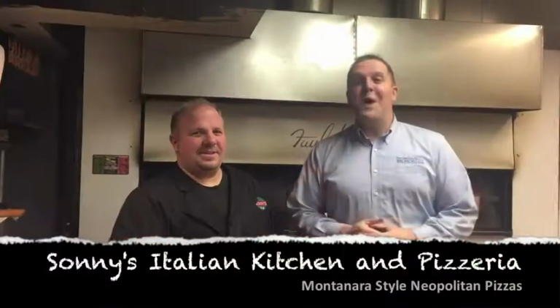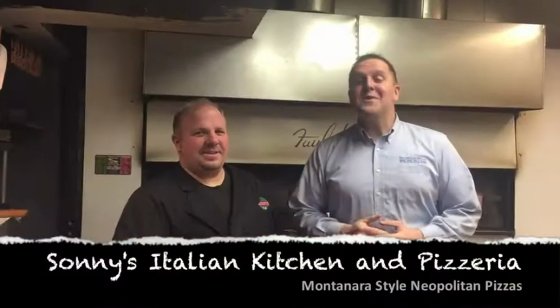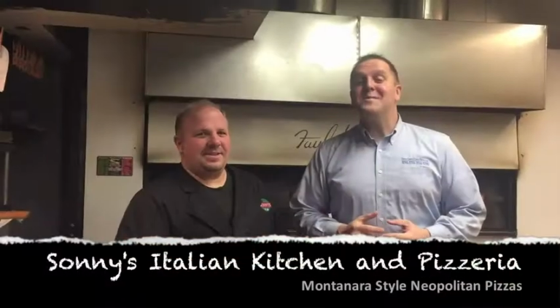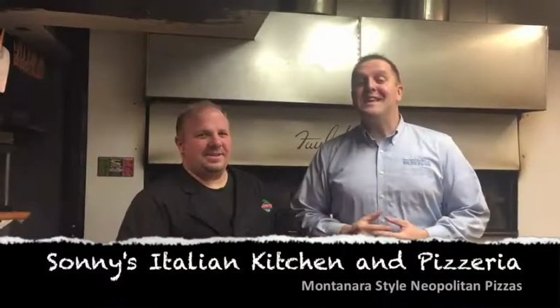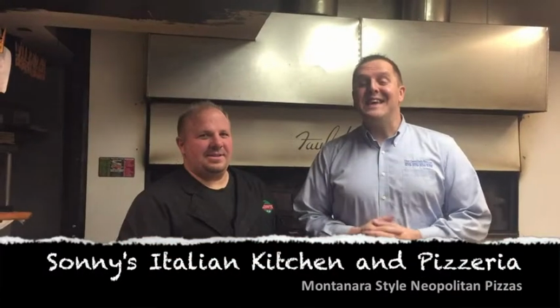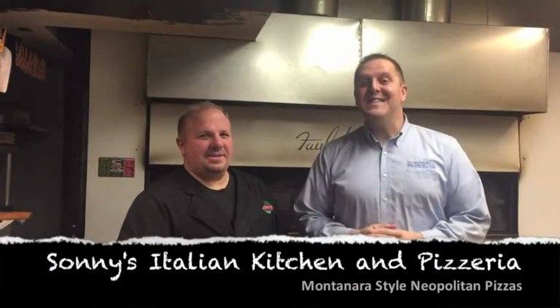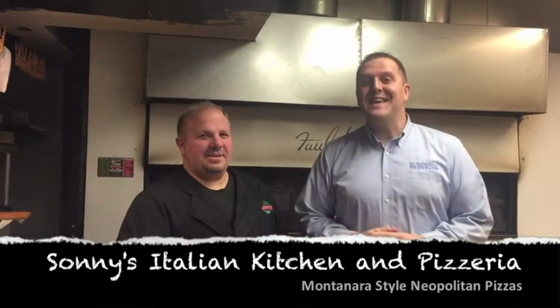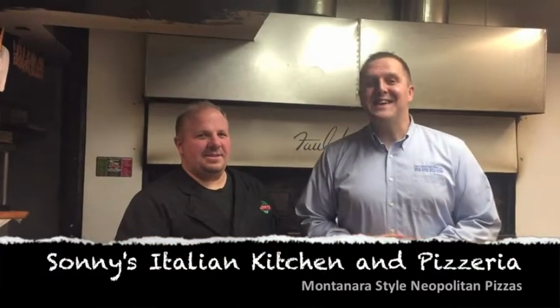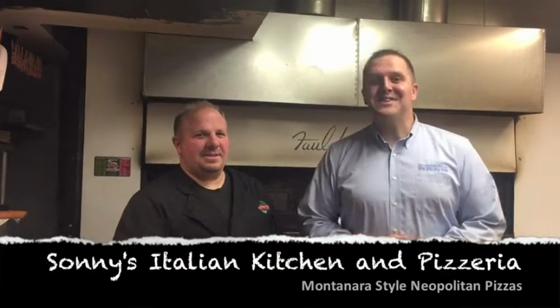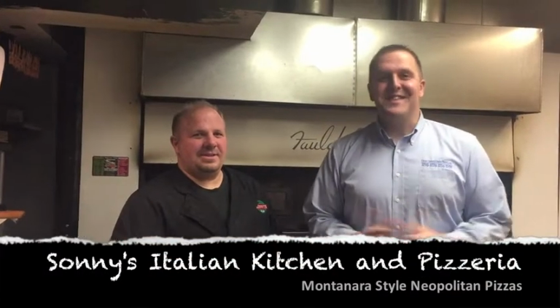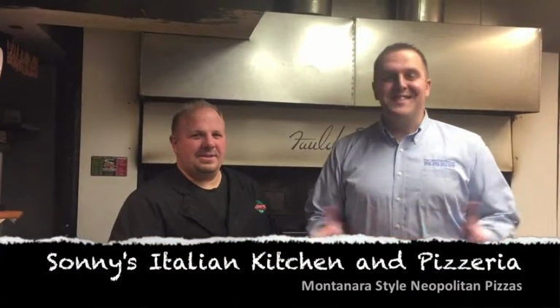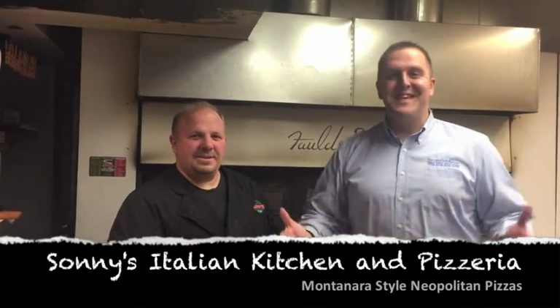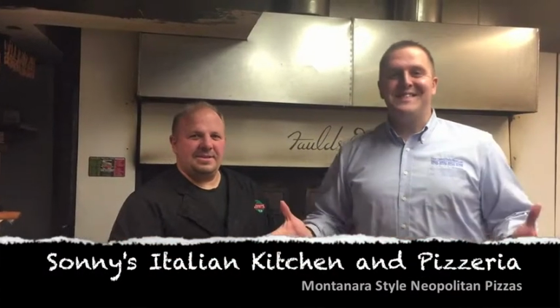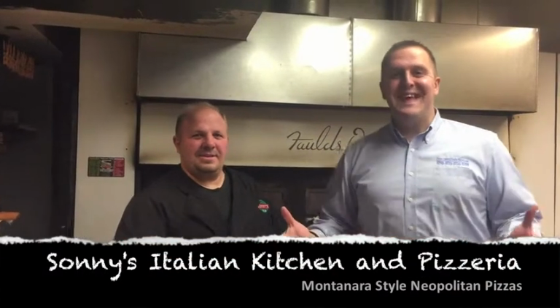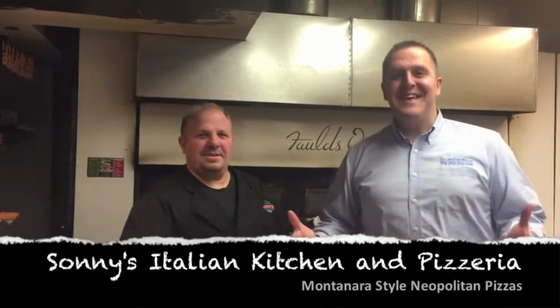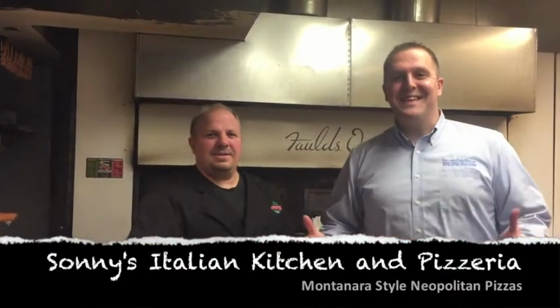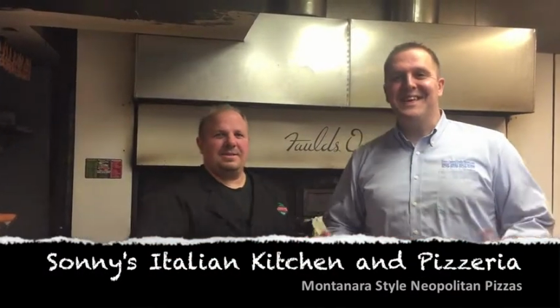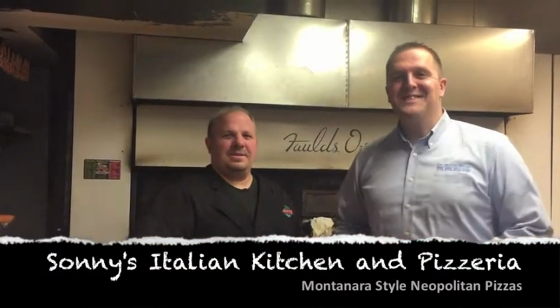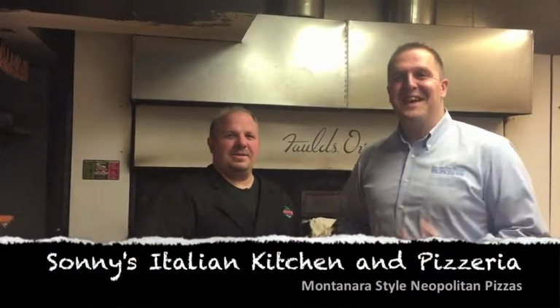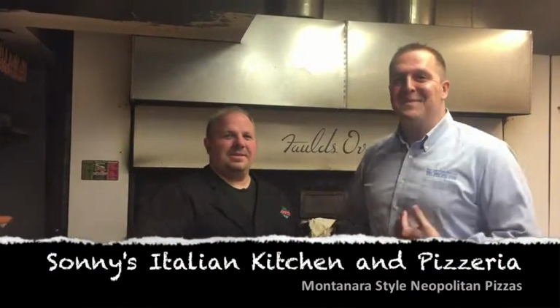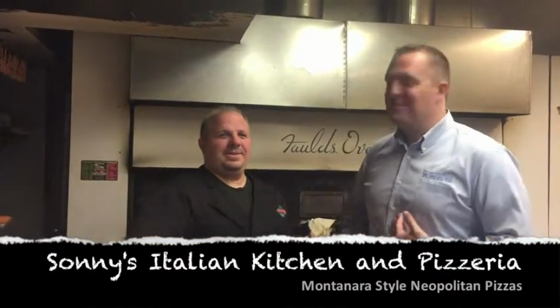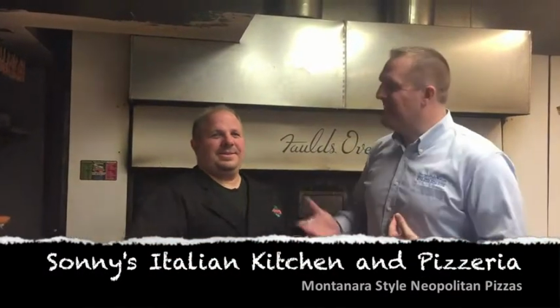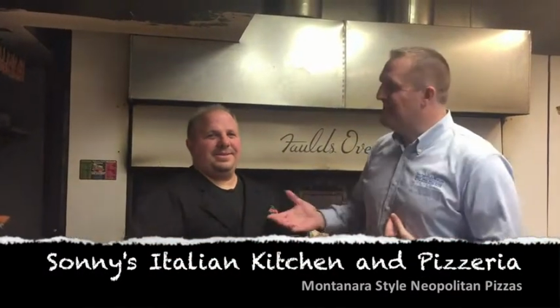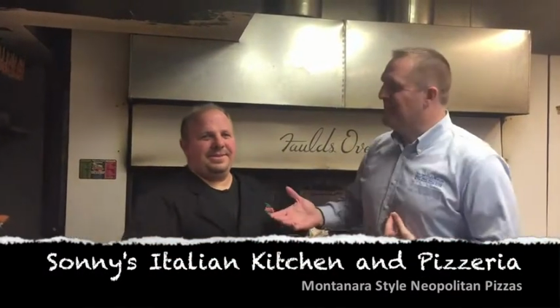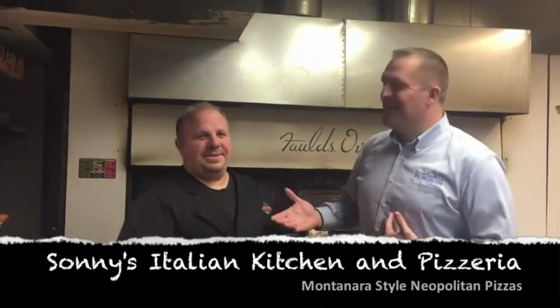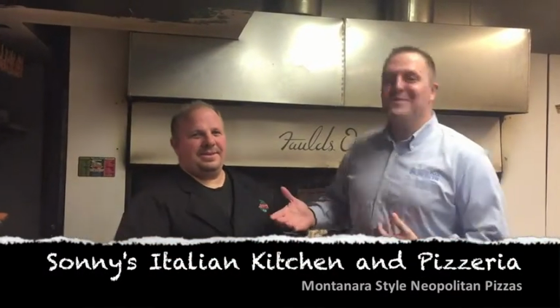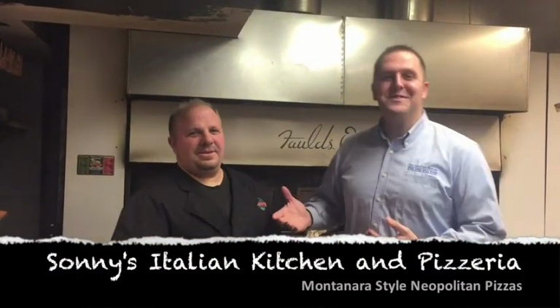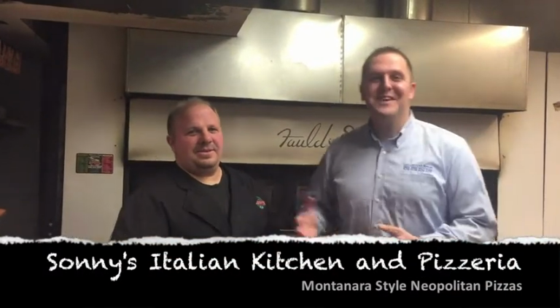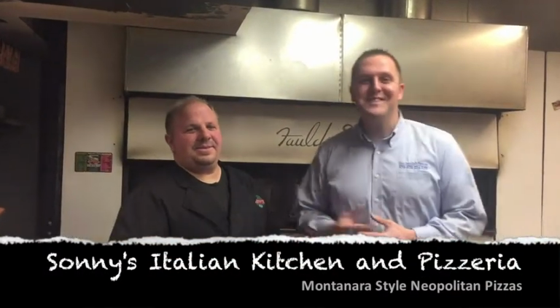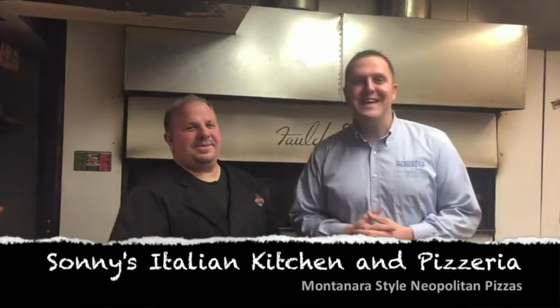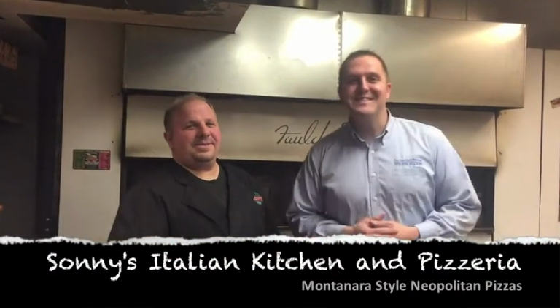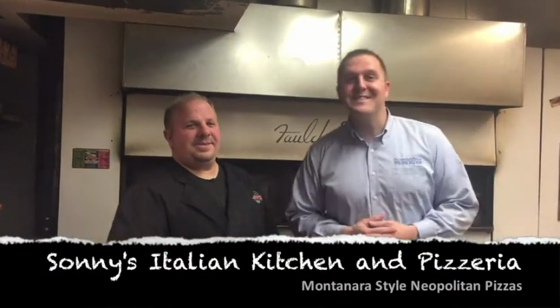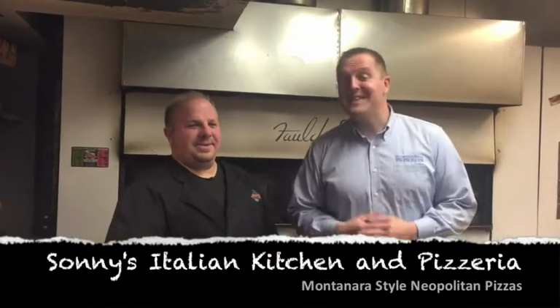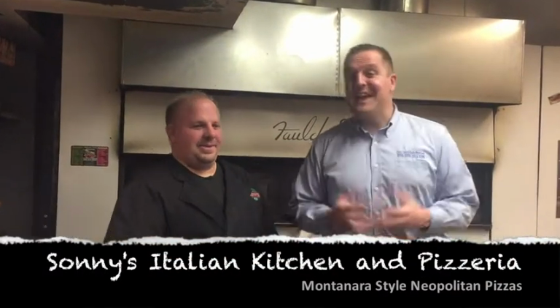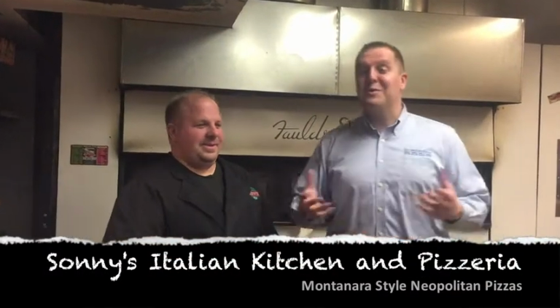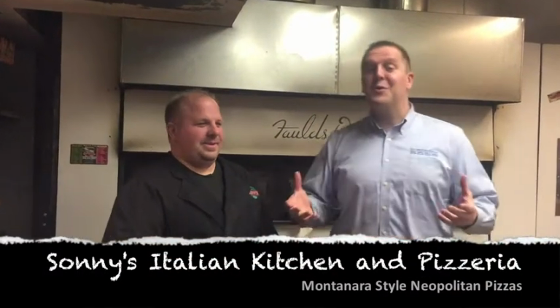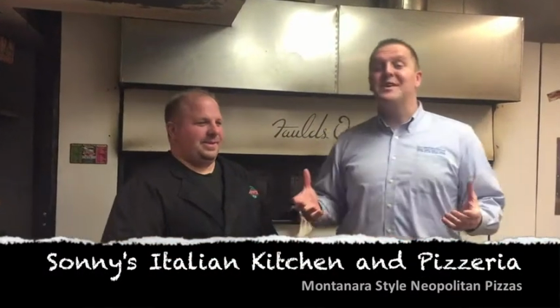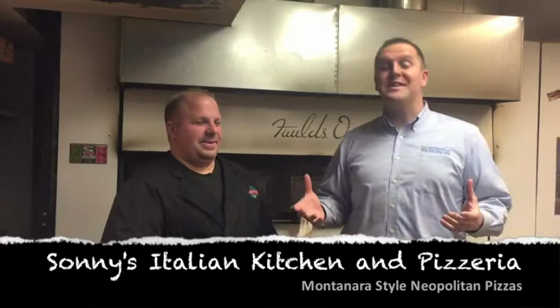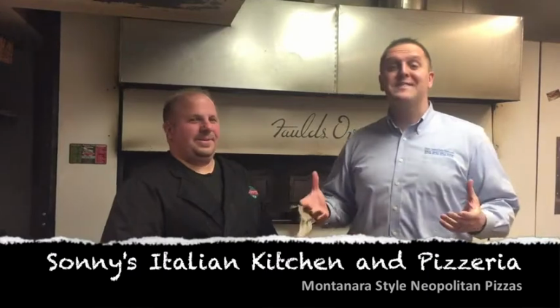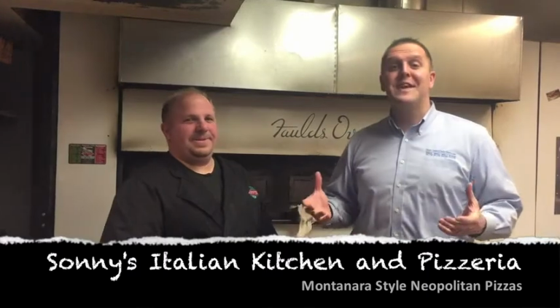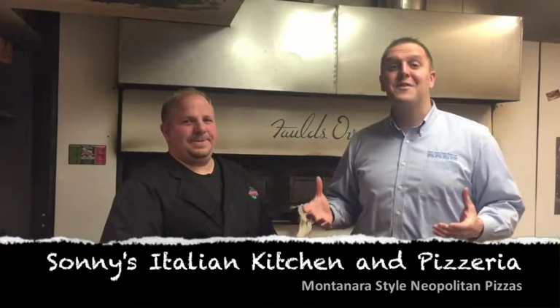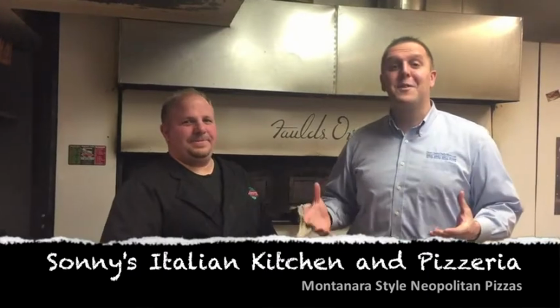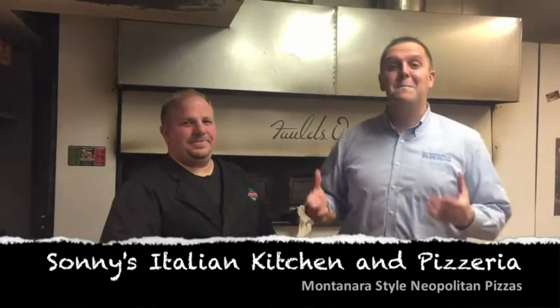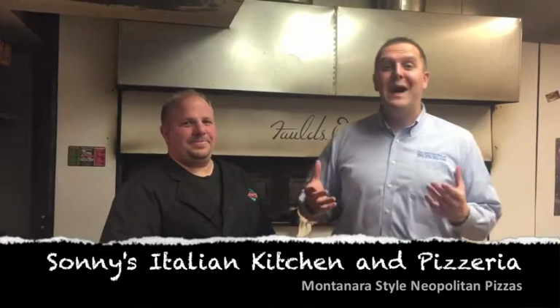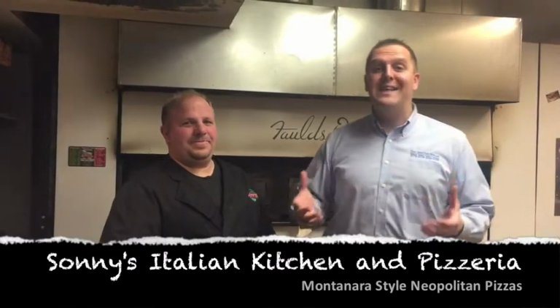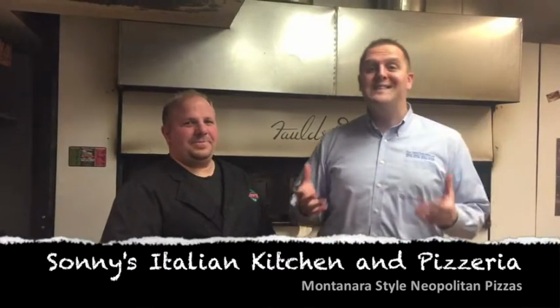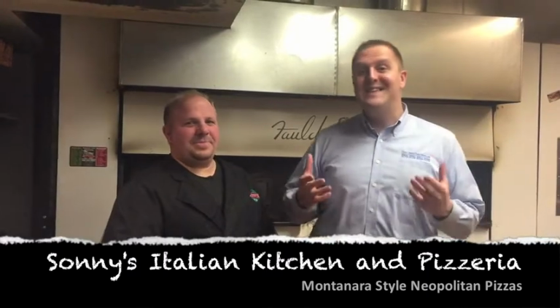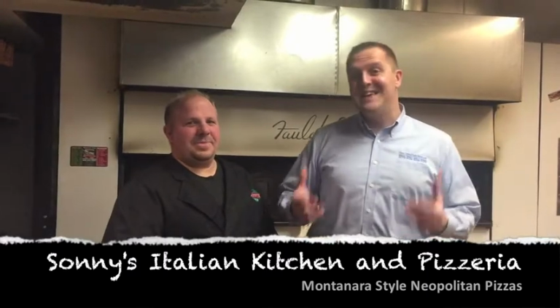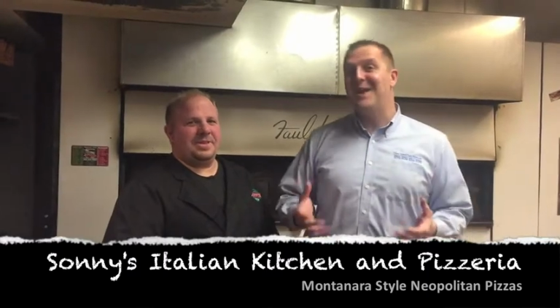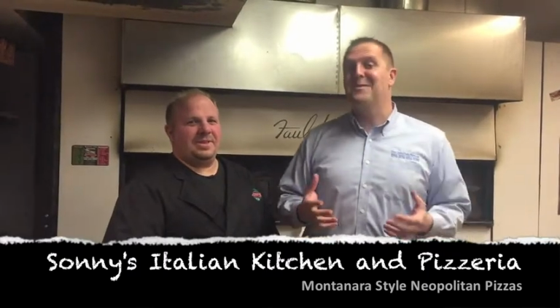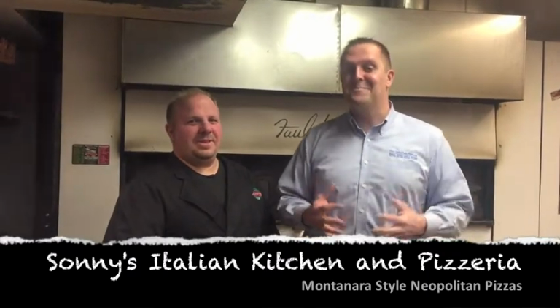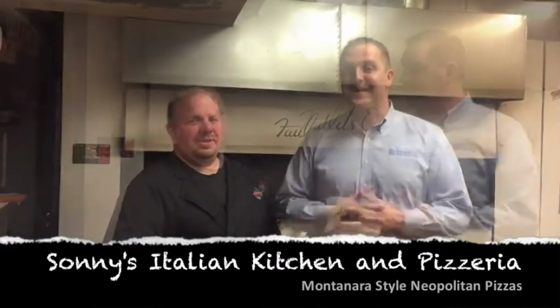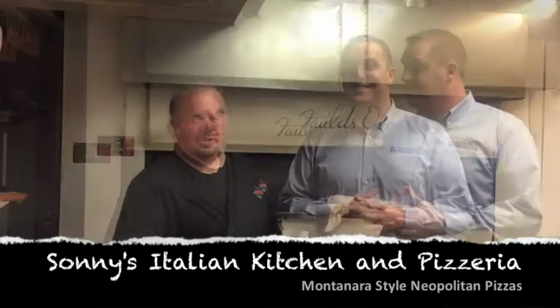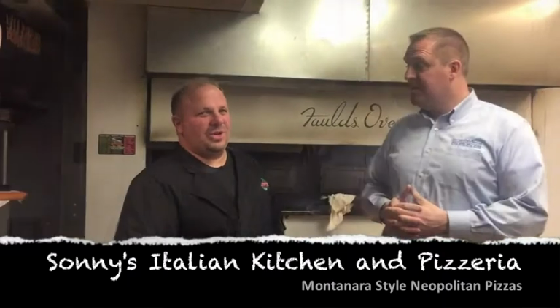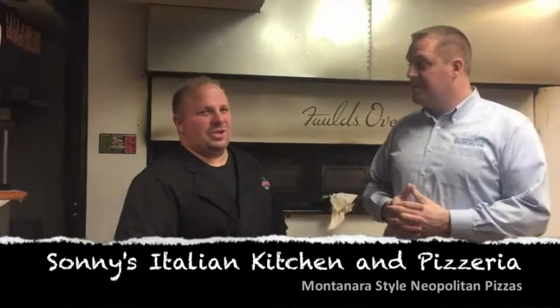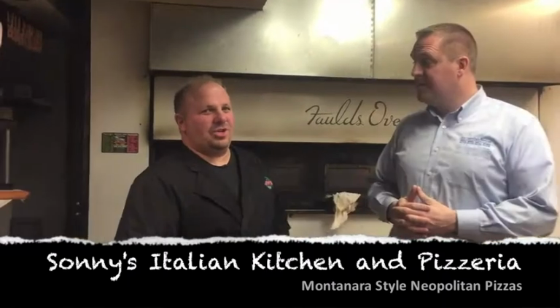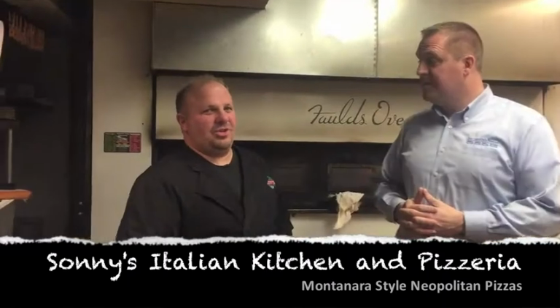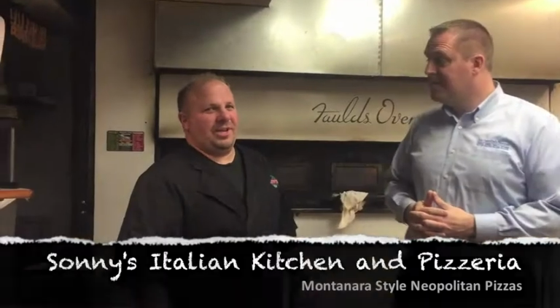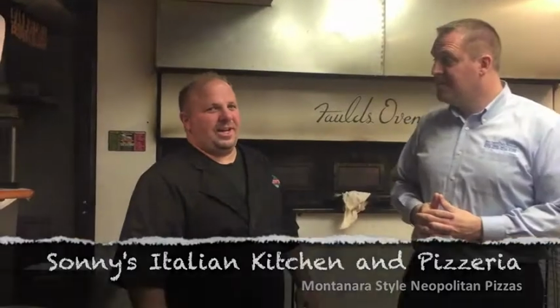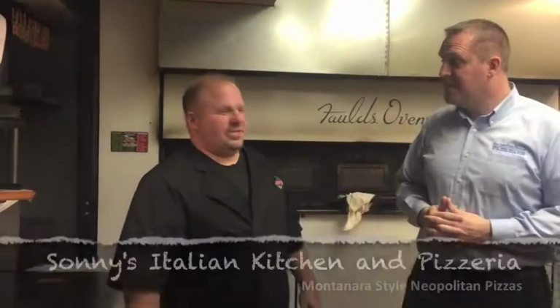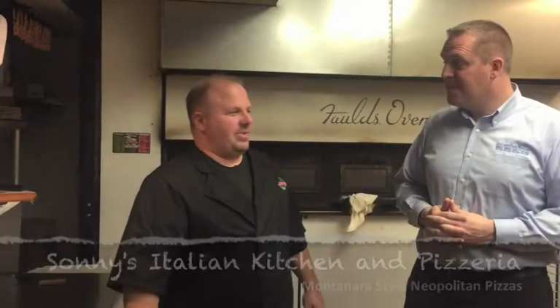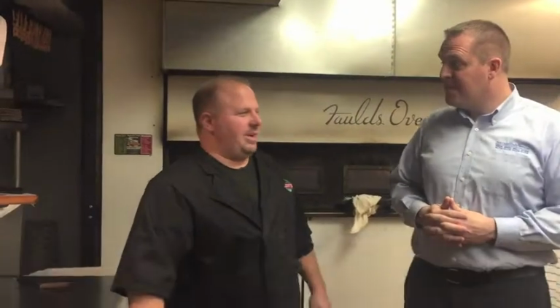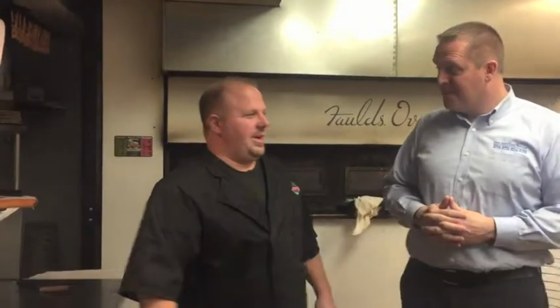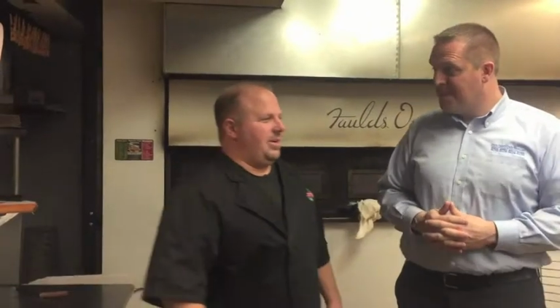Welcome to In The Kitchen. I'm Nick Frye with the love of Jason Estes at his Italian Kitchen. Today we're going to discover the Montanaro.